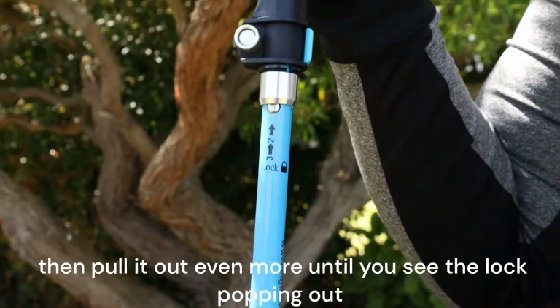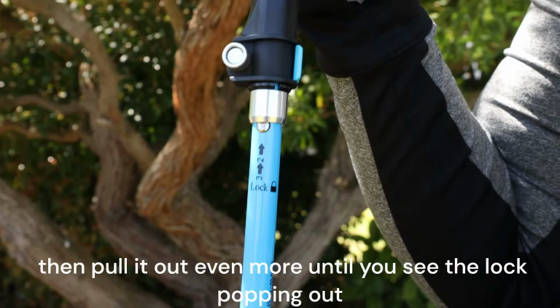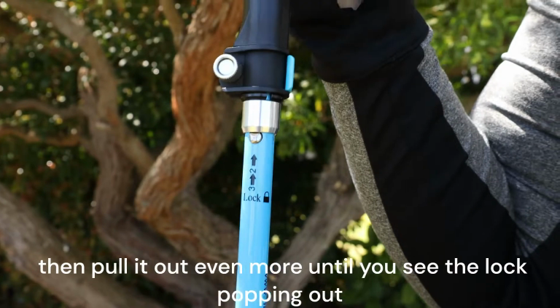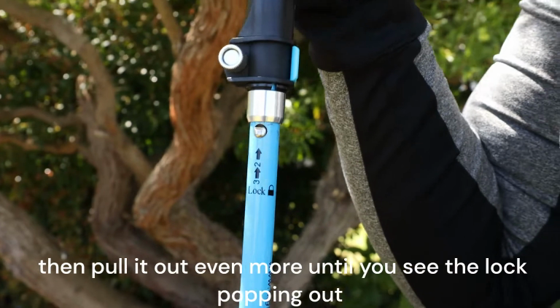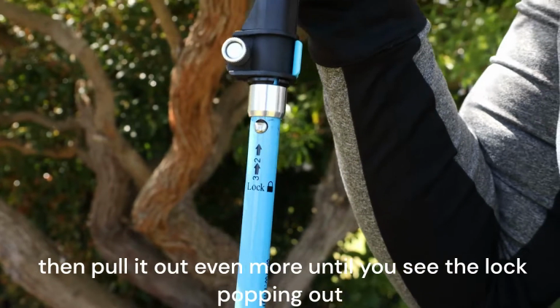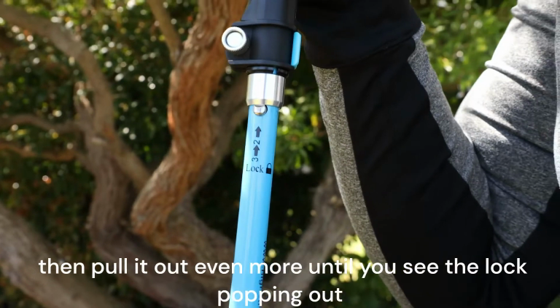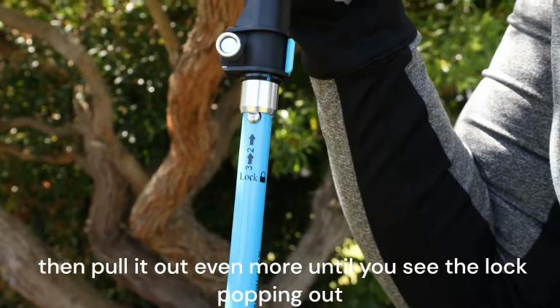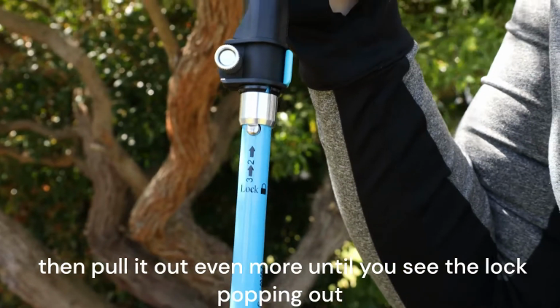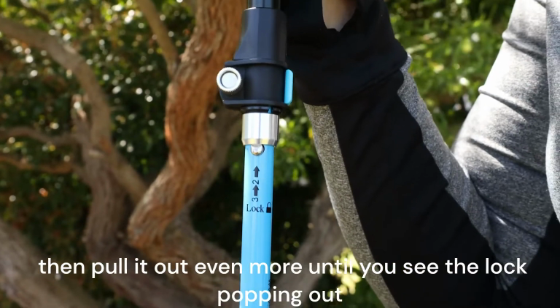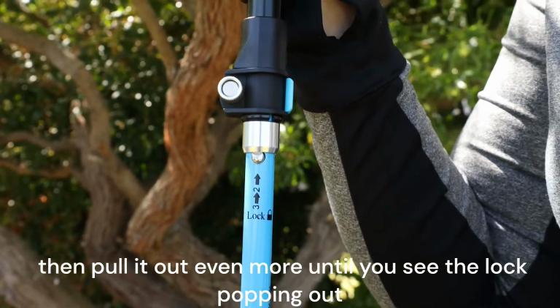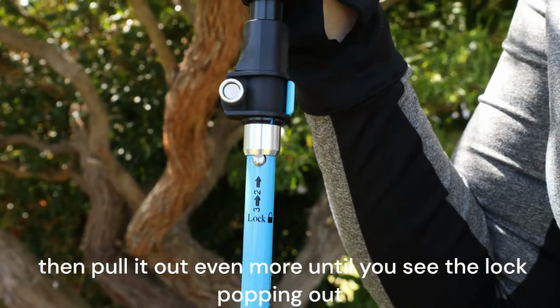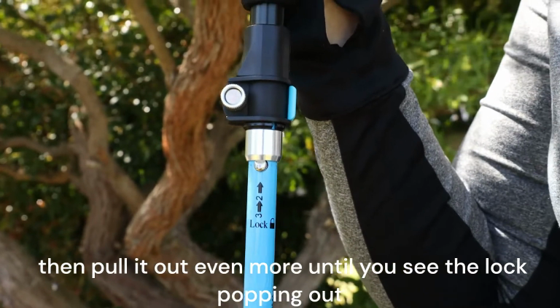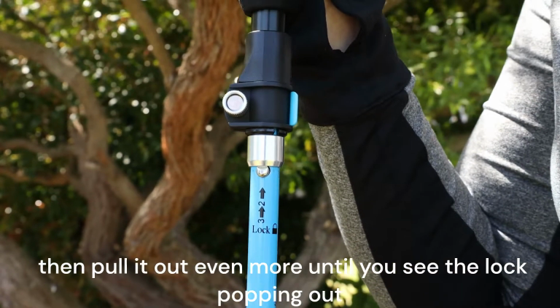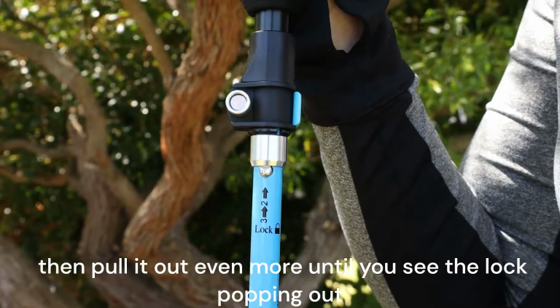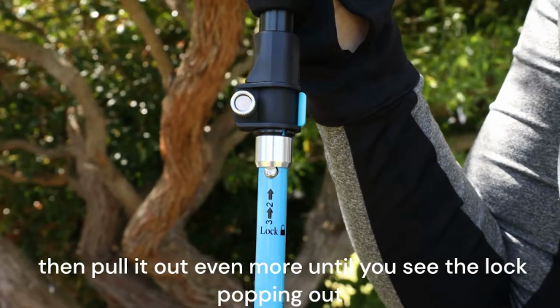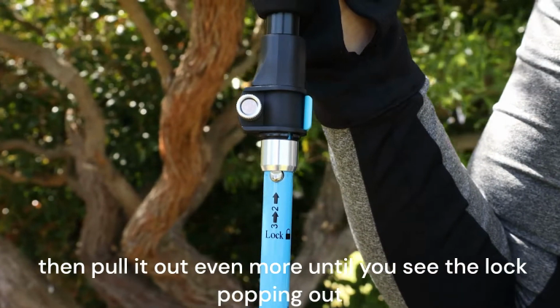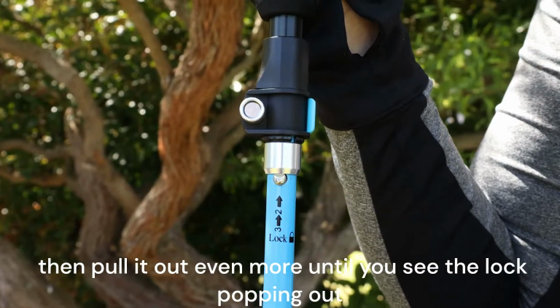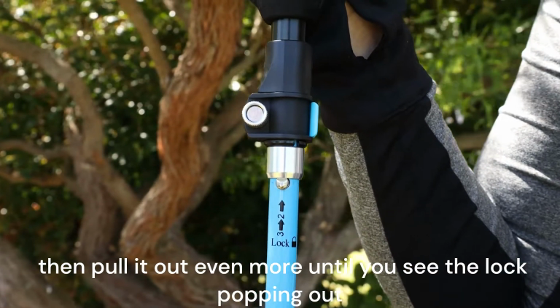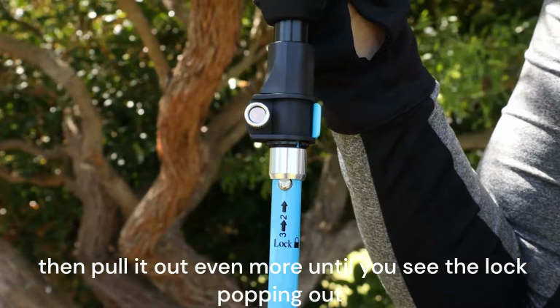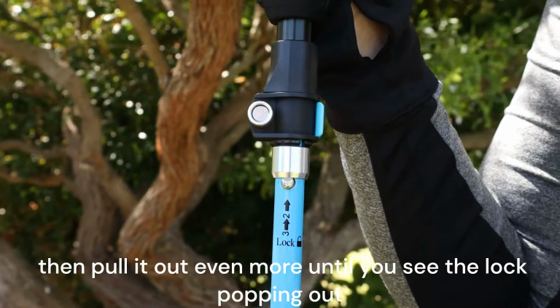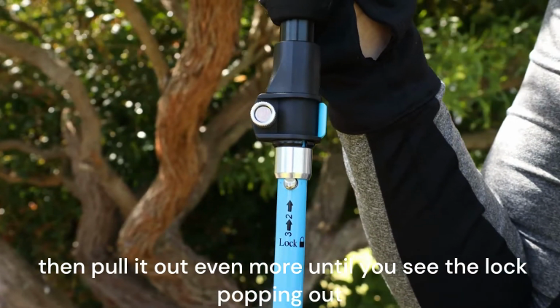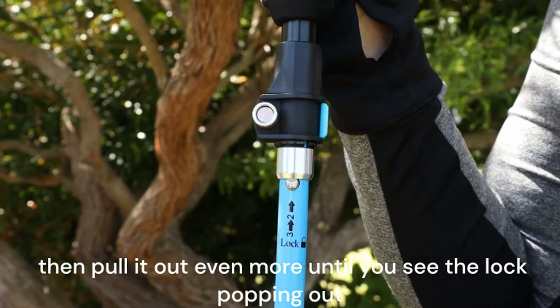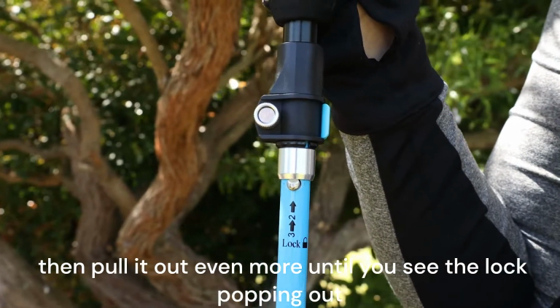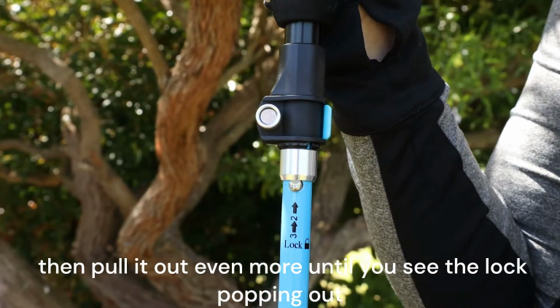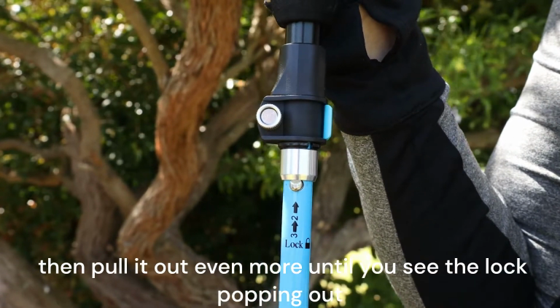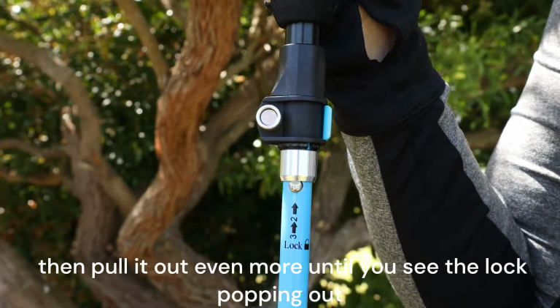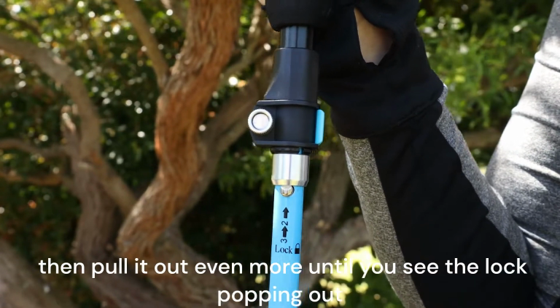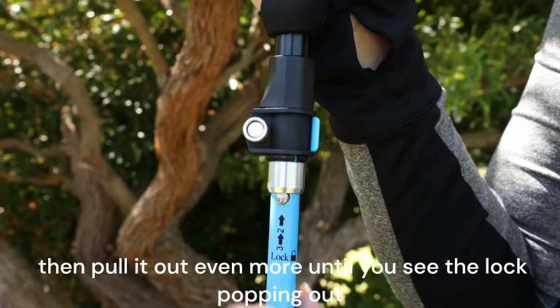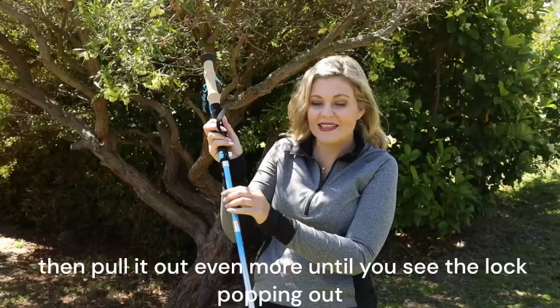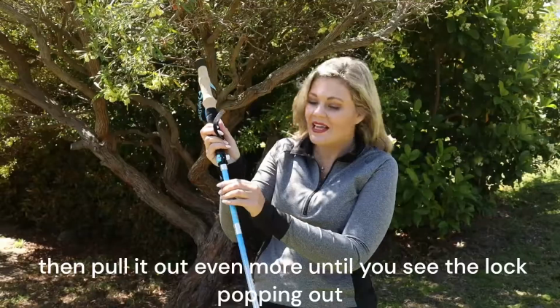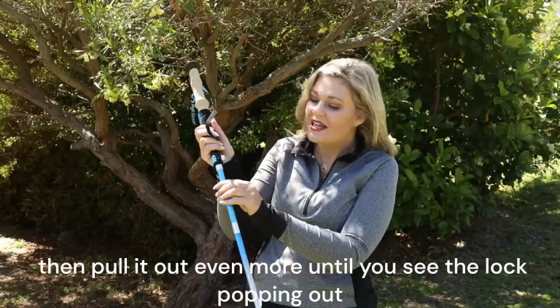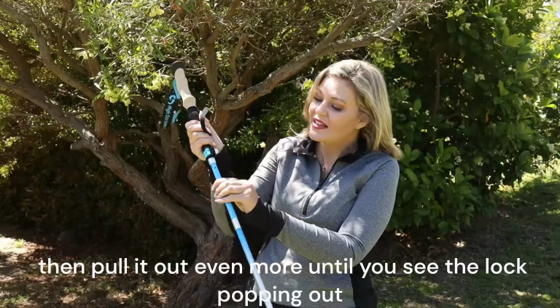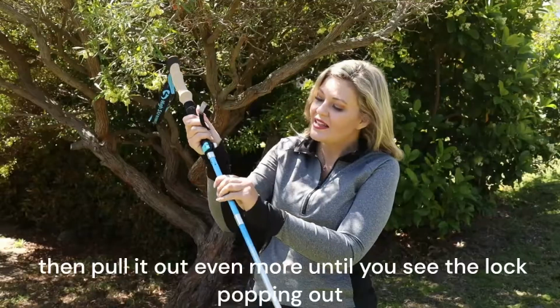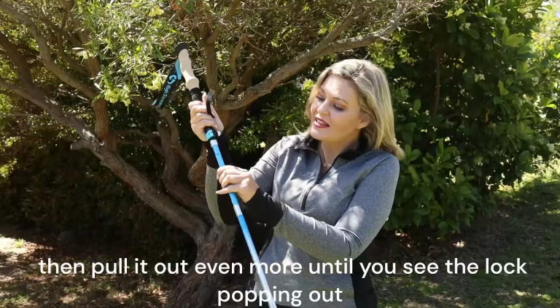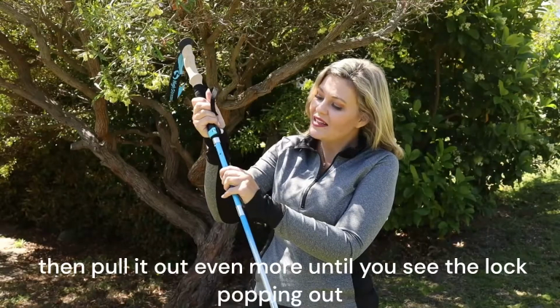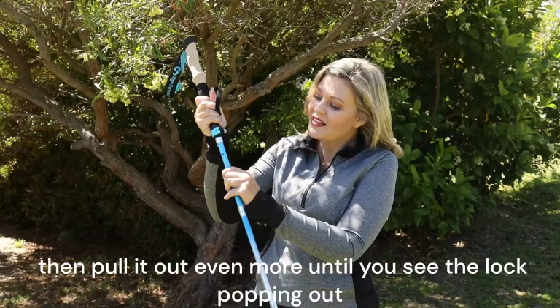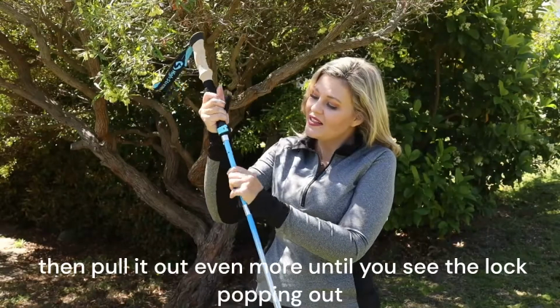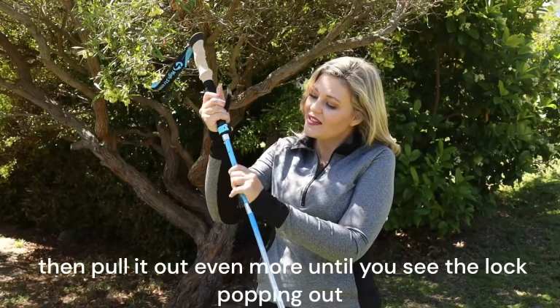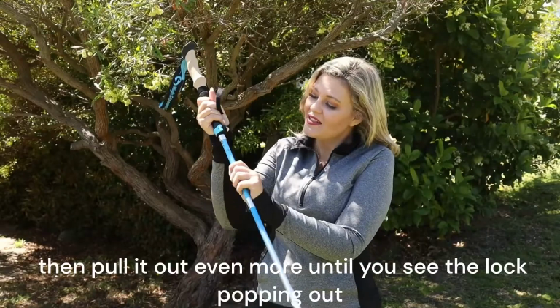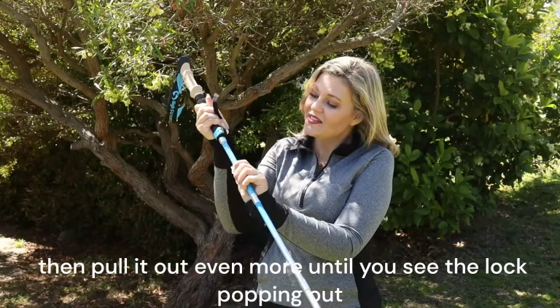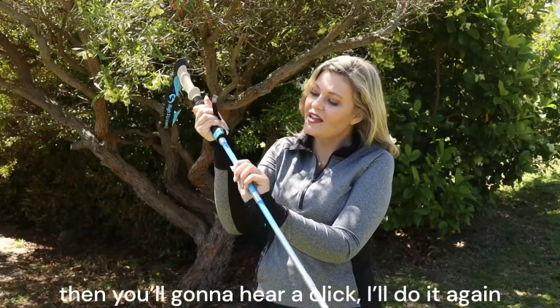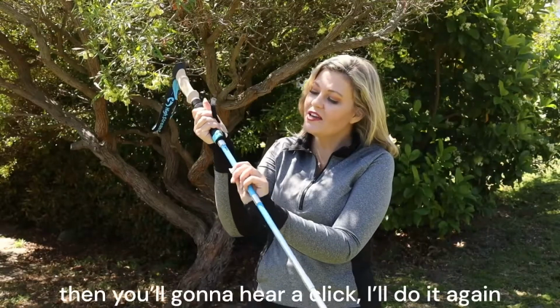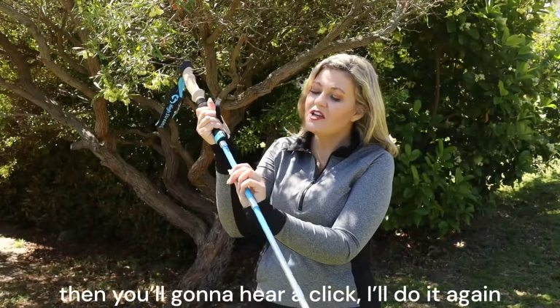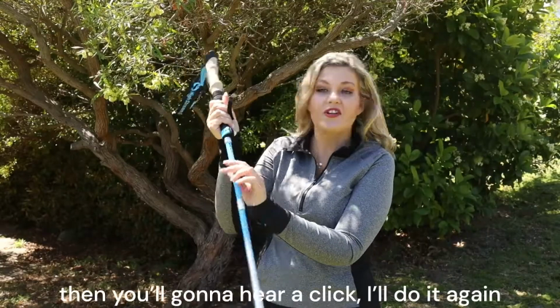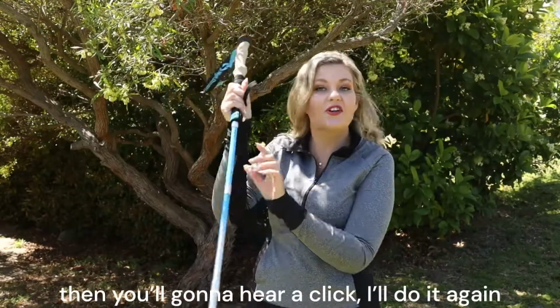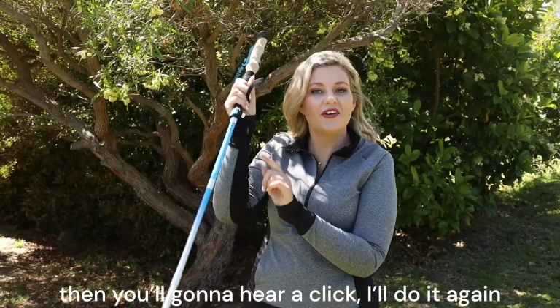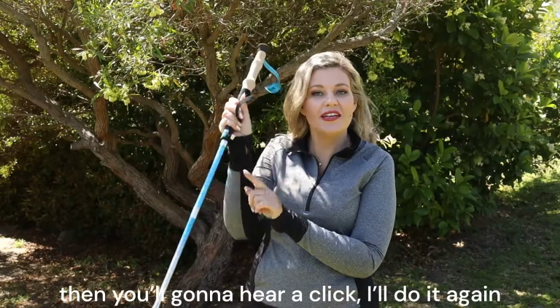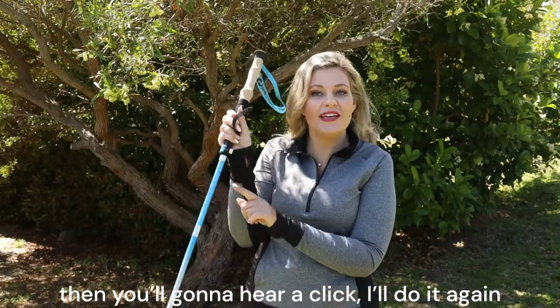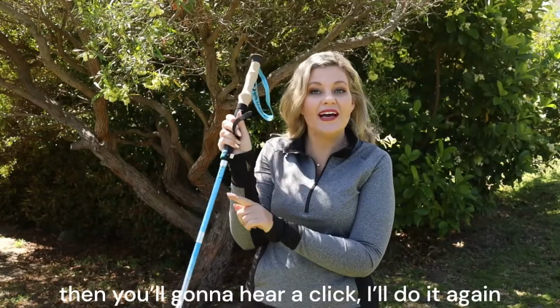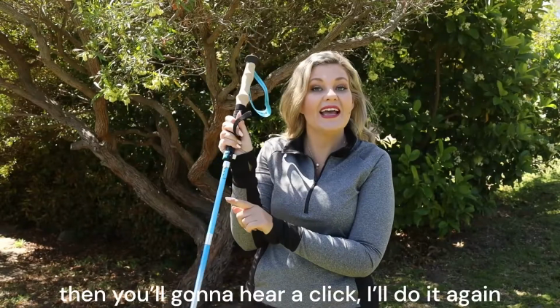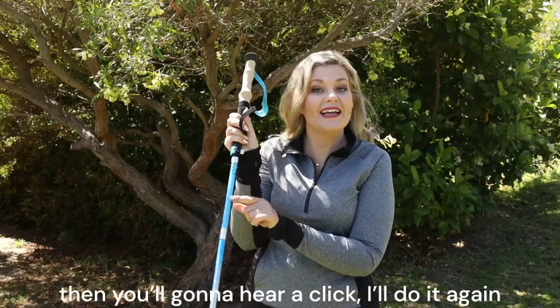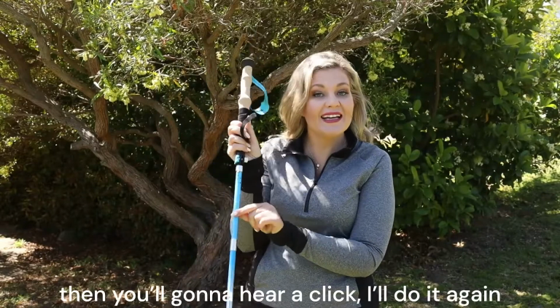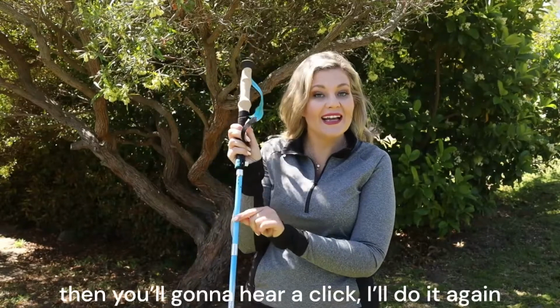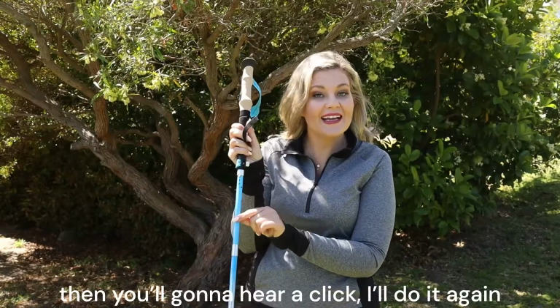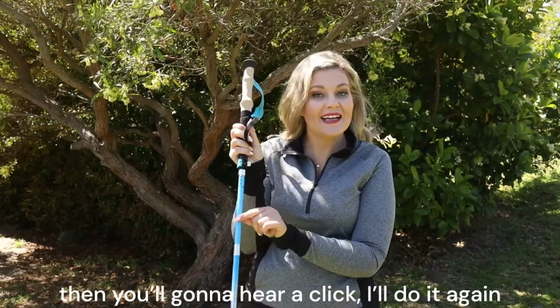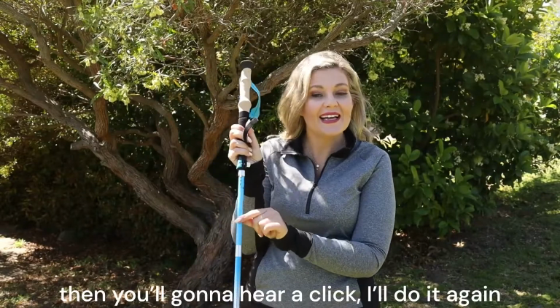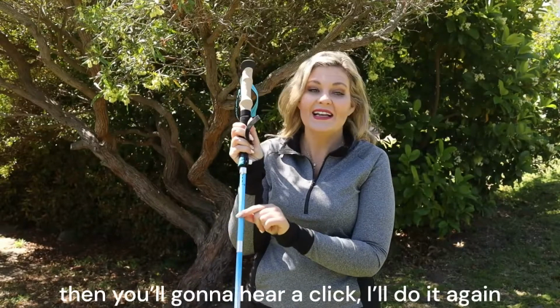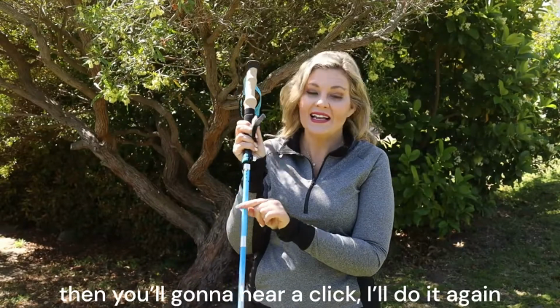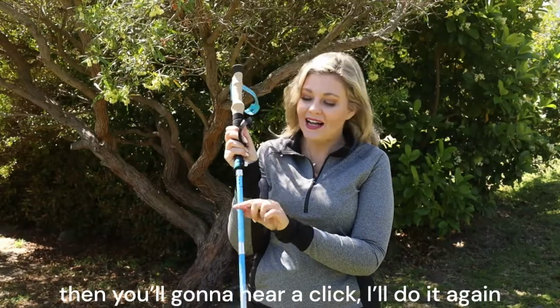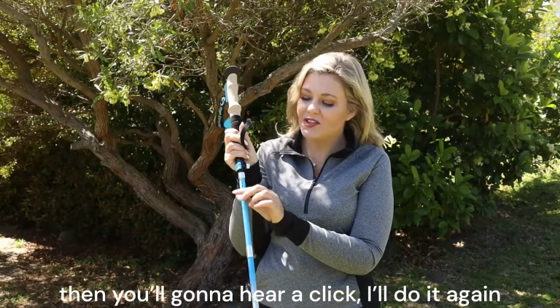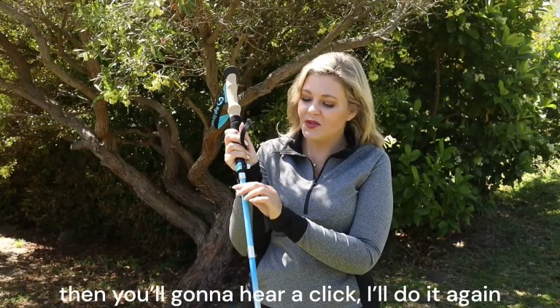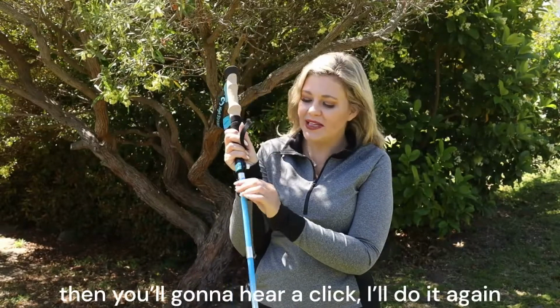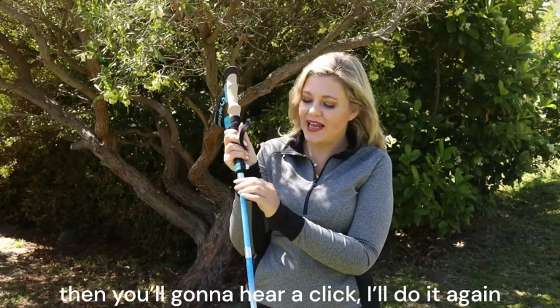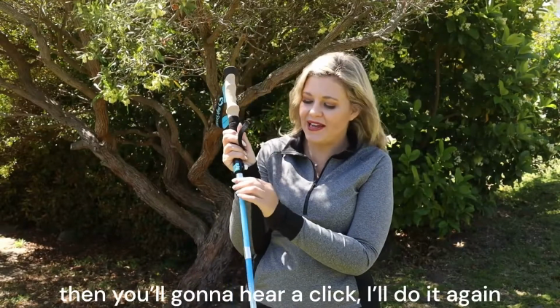Then pull it out even more until you see the lock popping out. Then you're going to hear a click. I'll do it again.